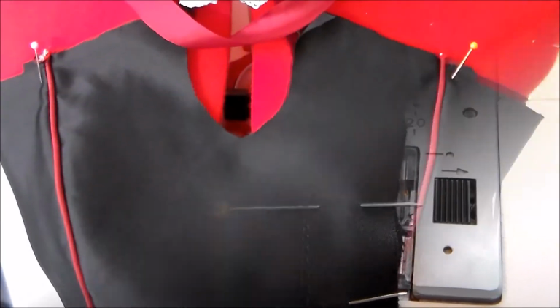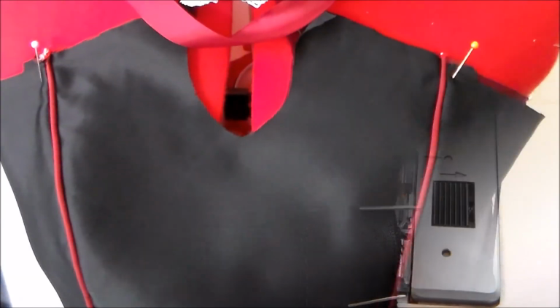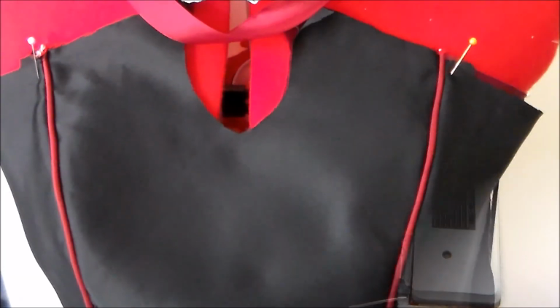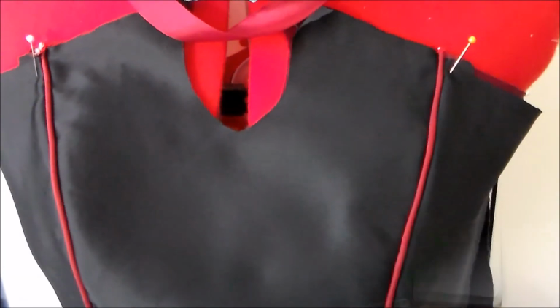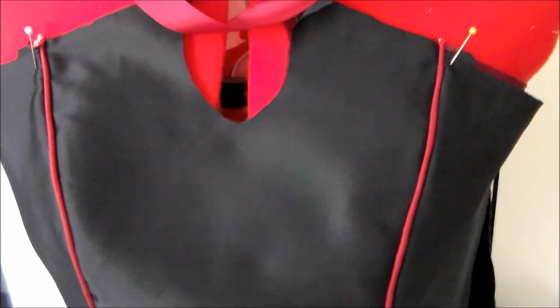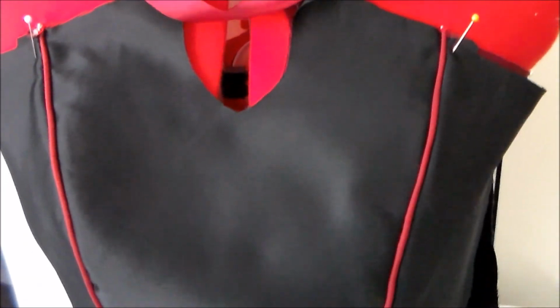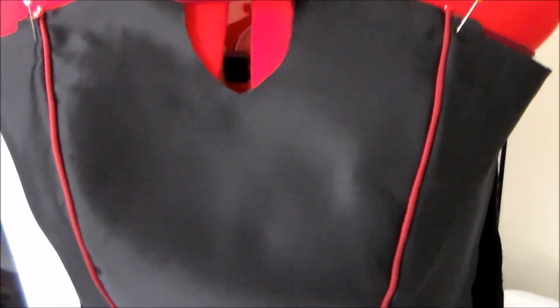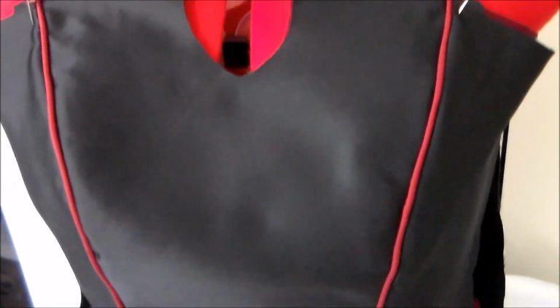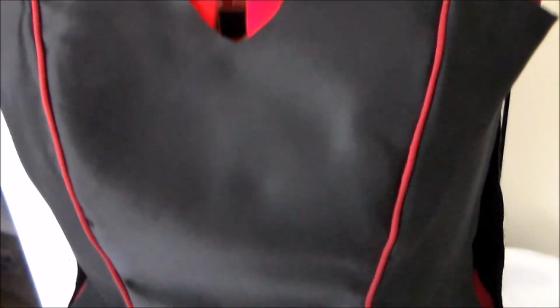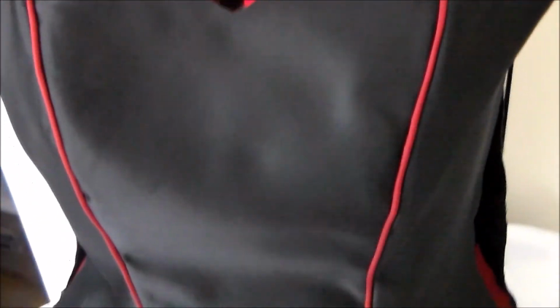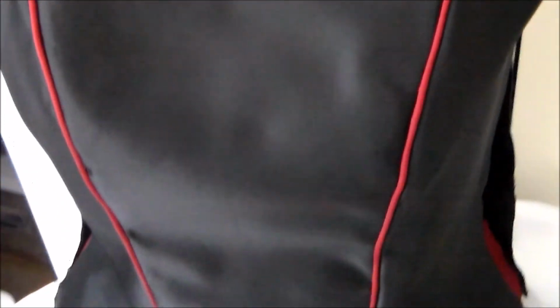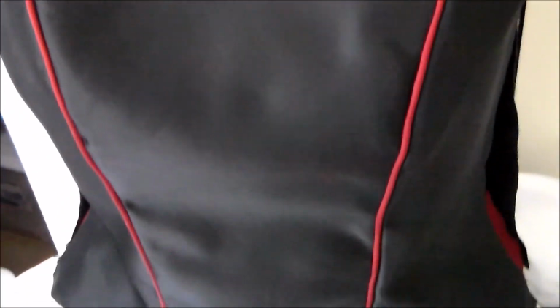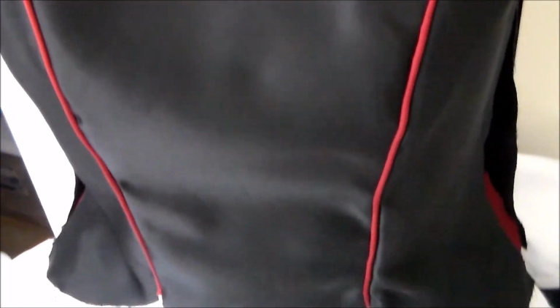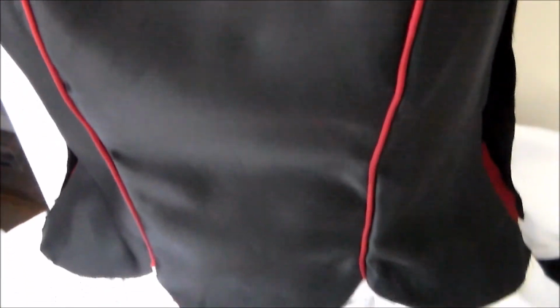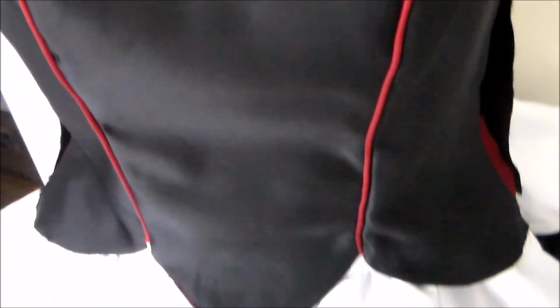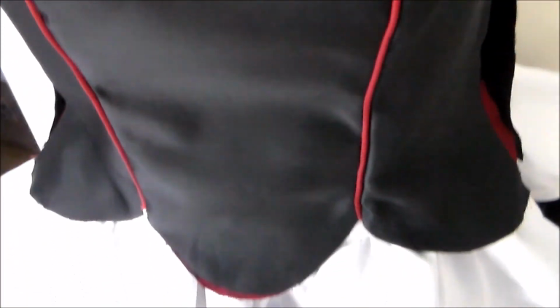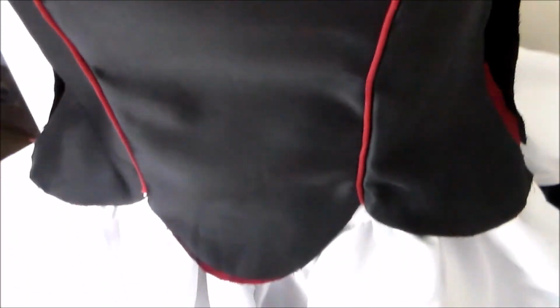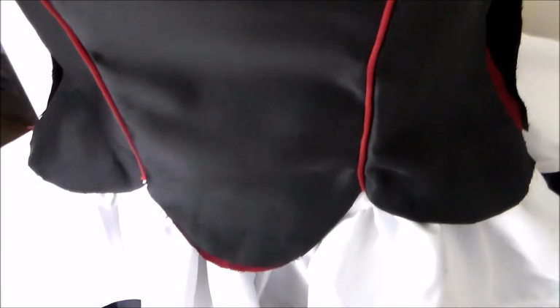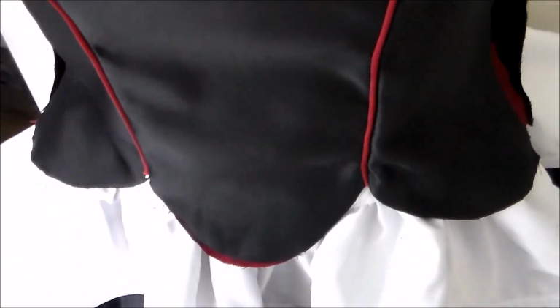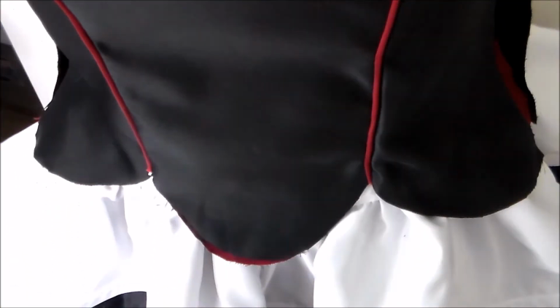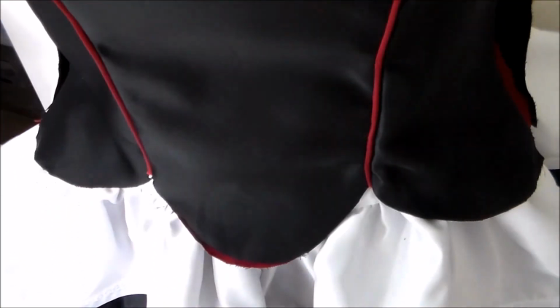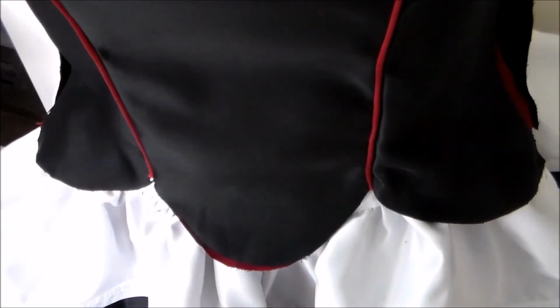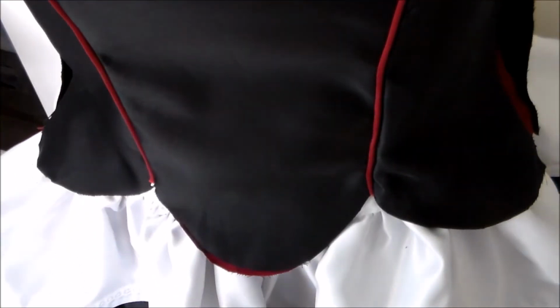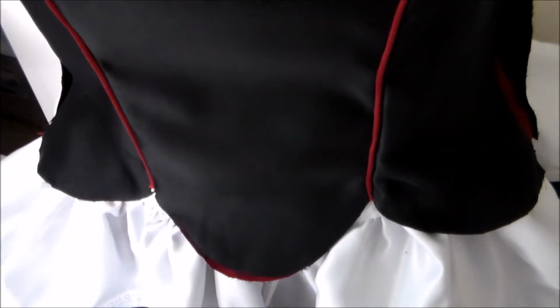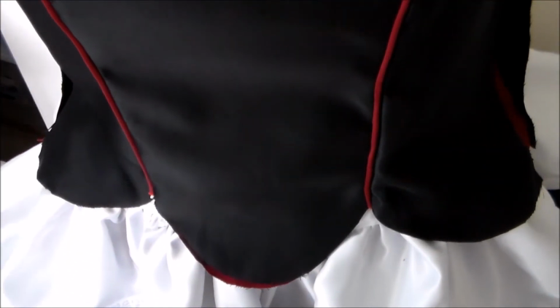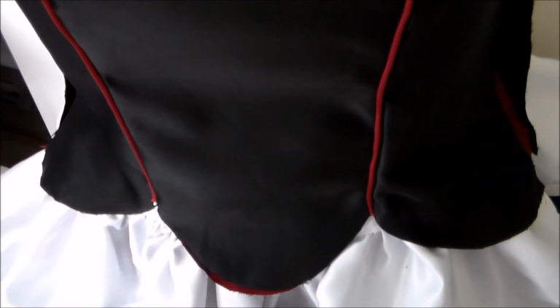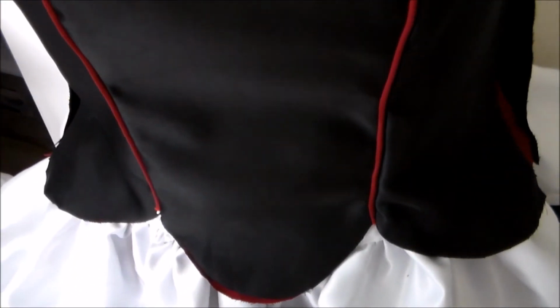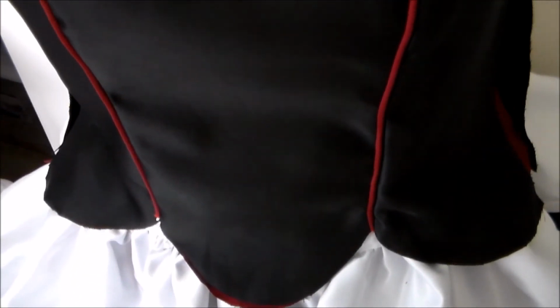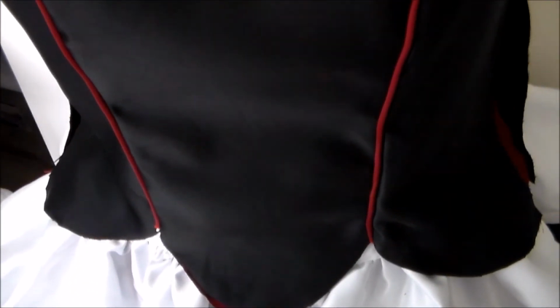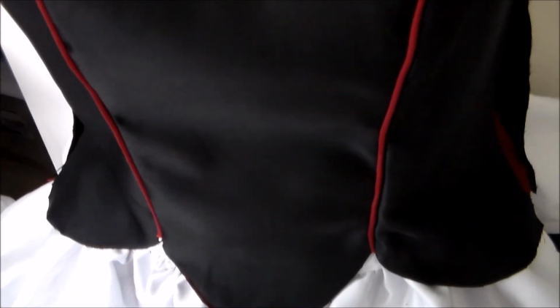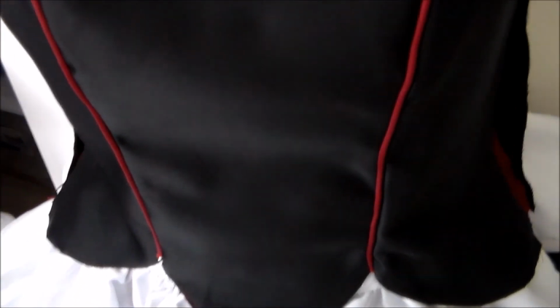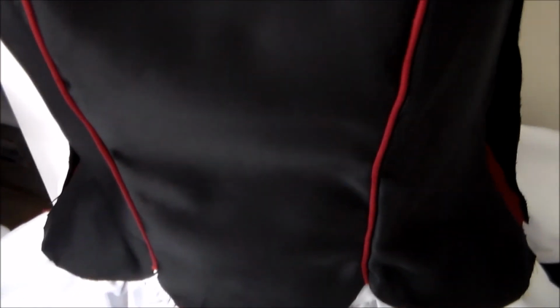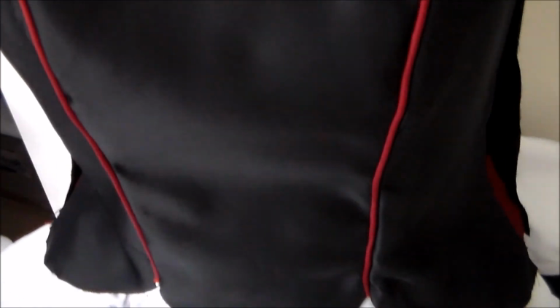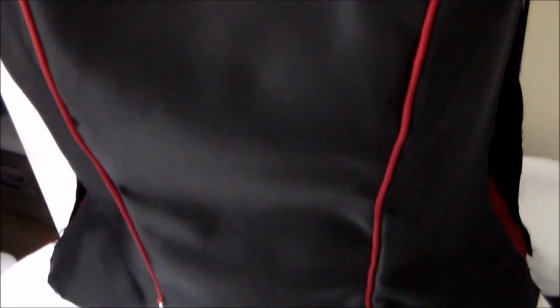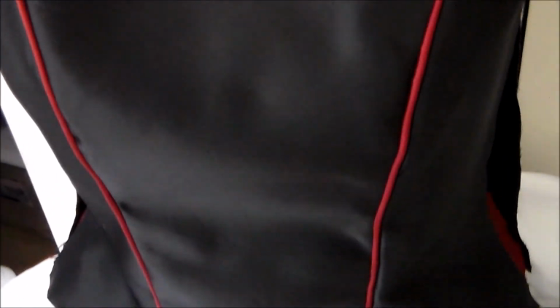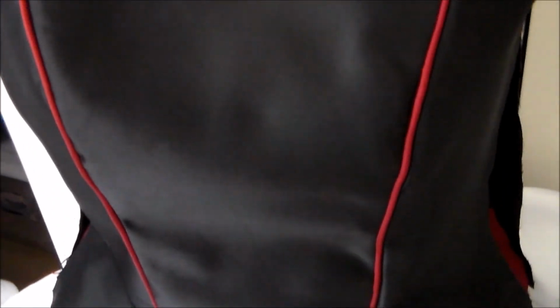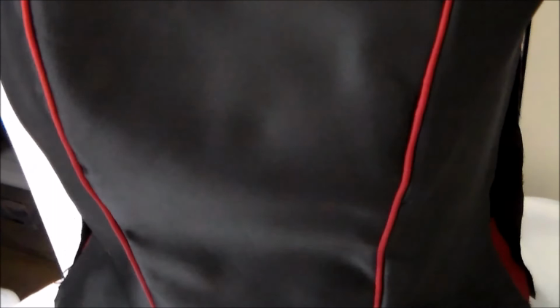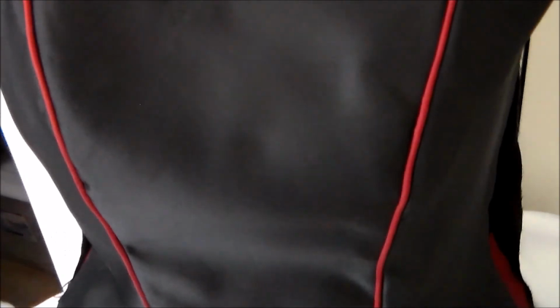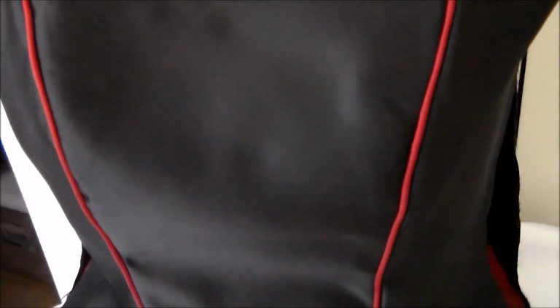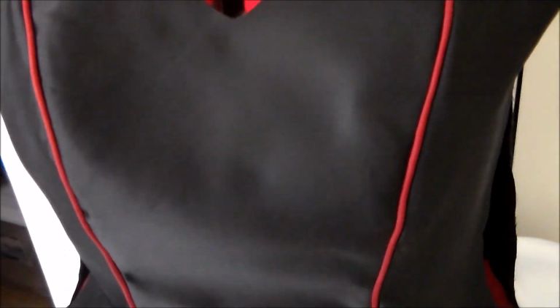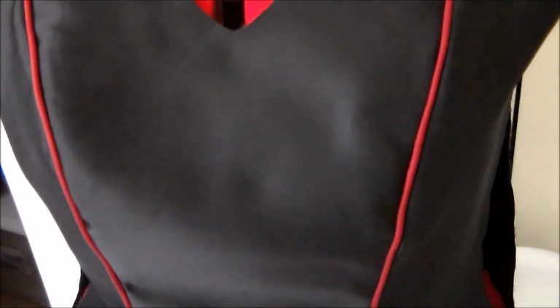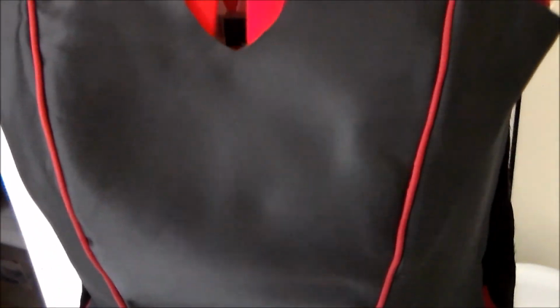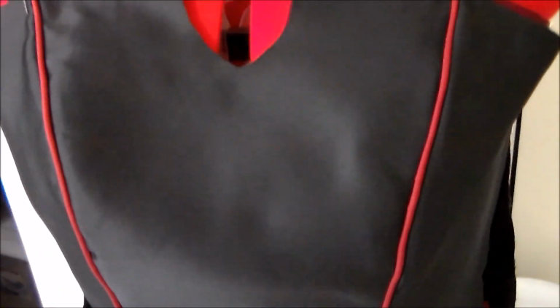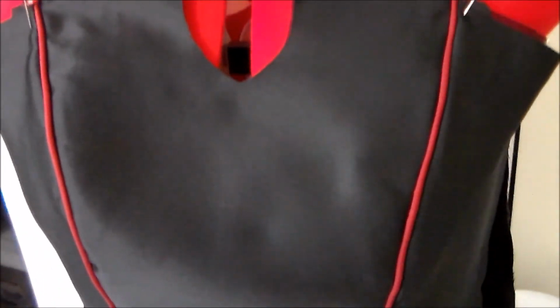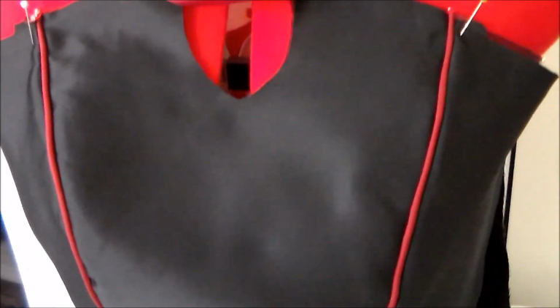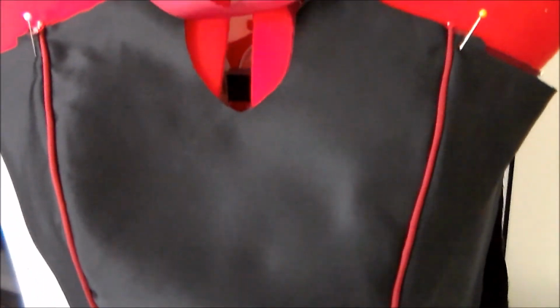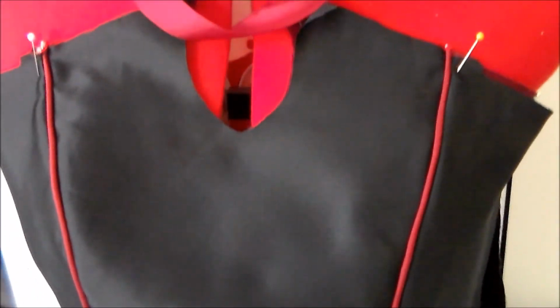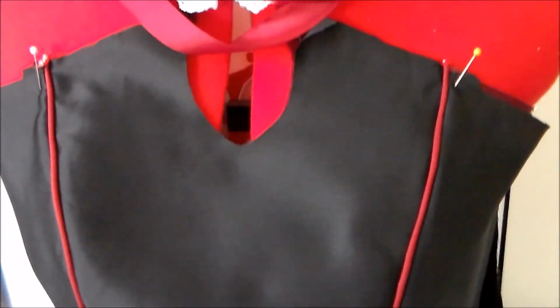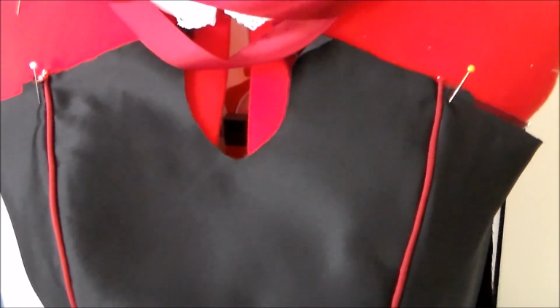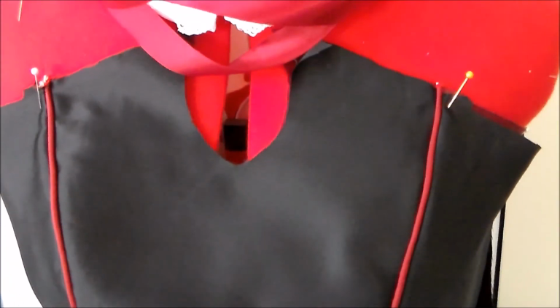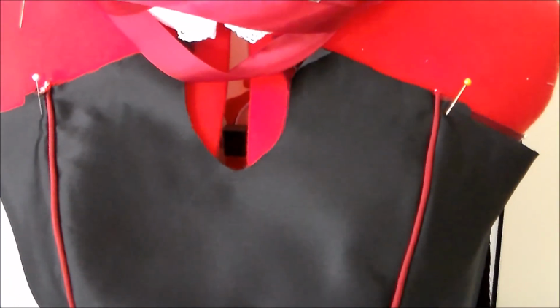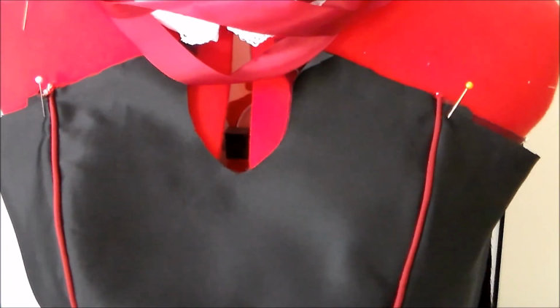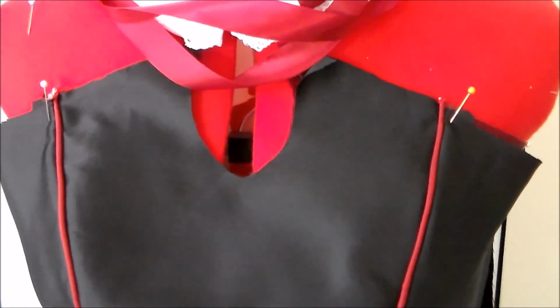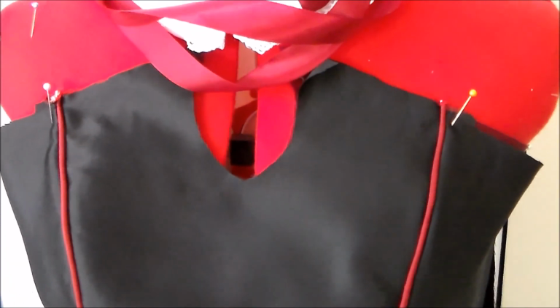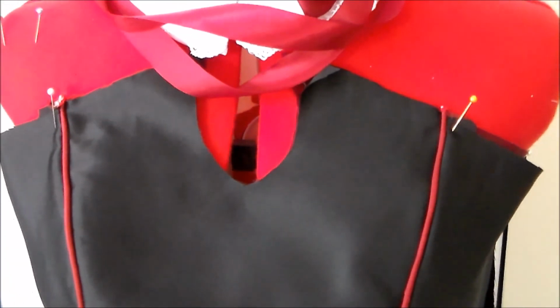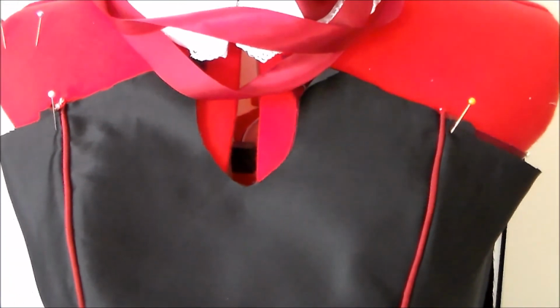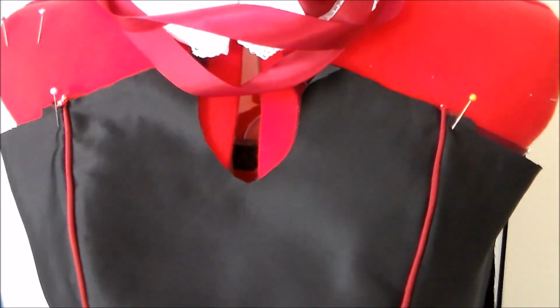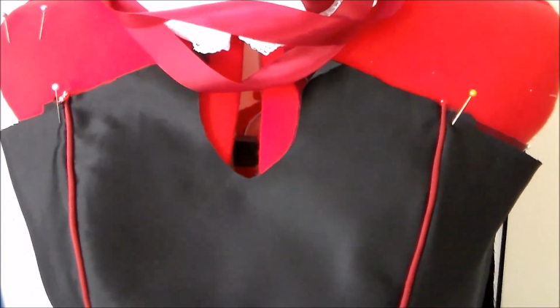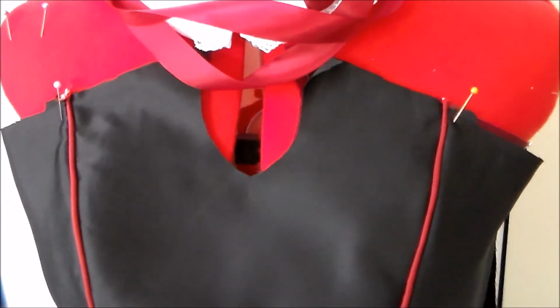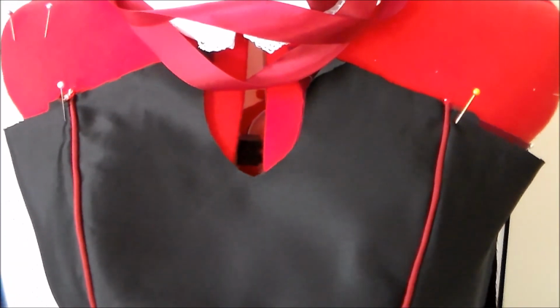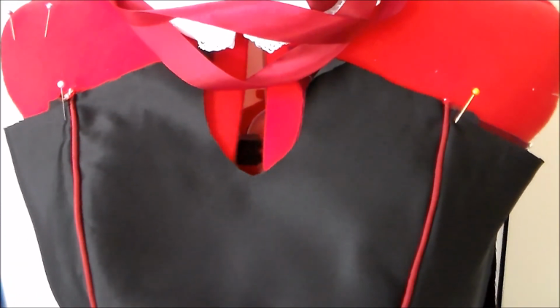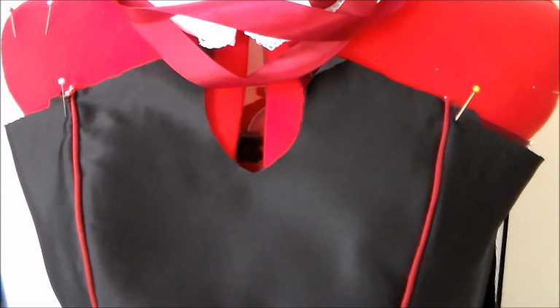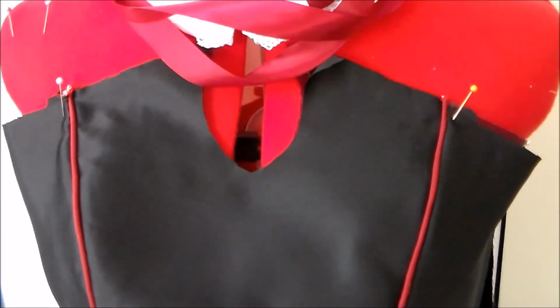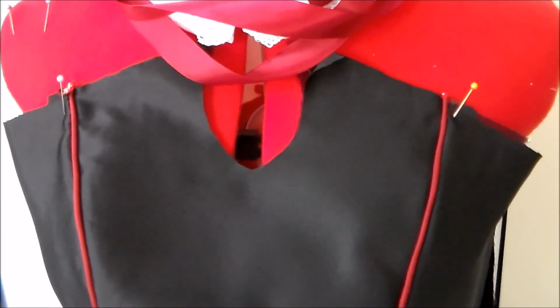And that's how I made the piping for Cruel's Bodice. For more cosplay sewing tutorials, please subscribe, and thank you very much for watching!